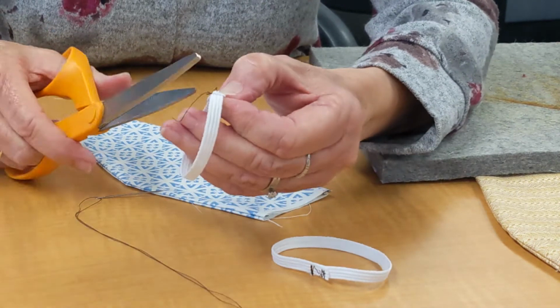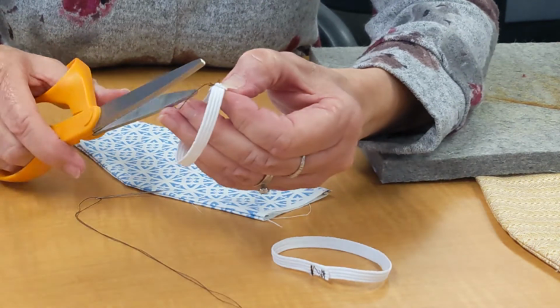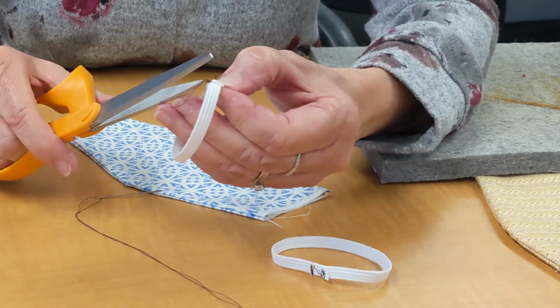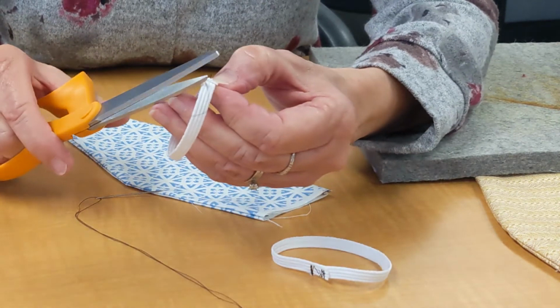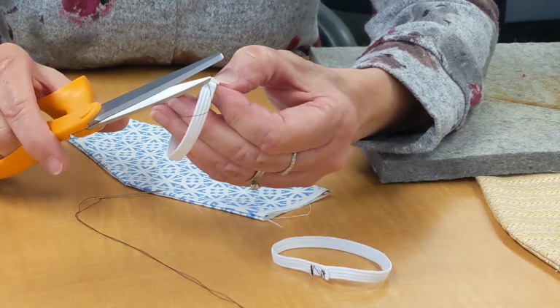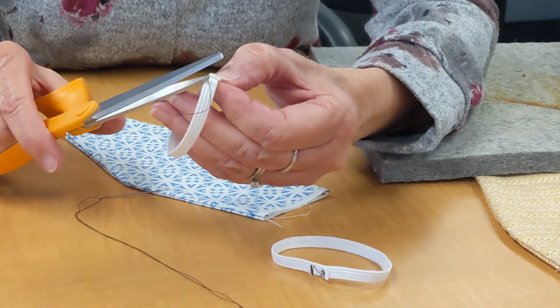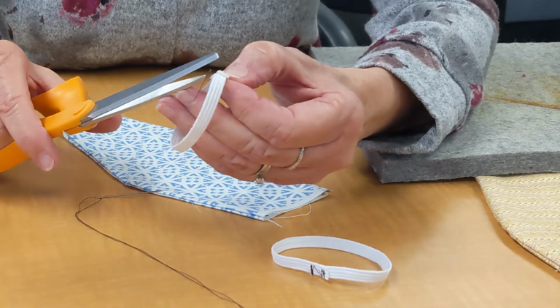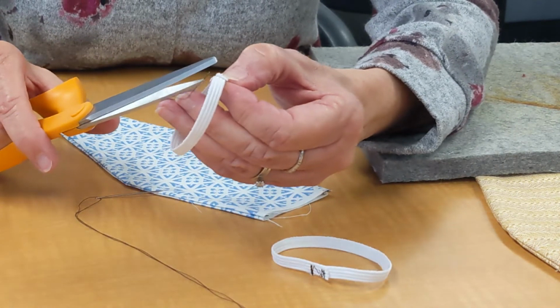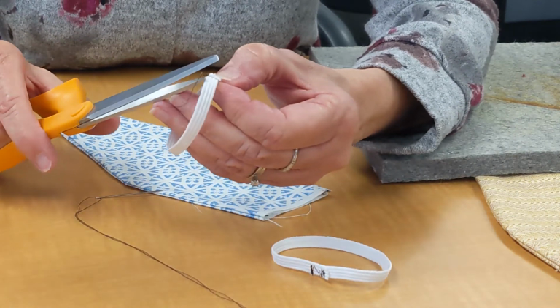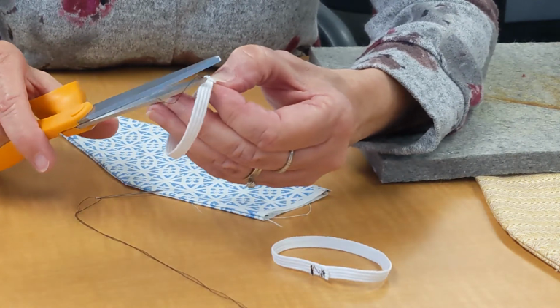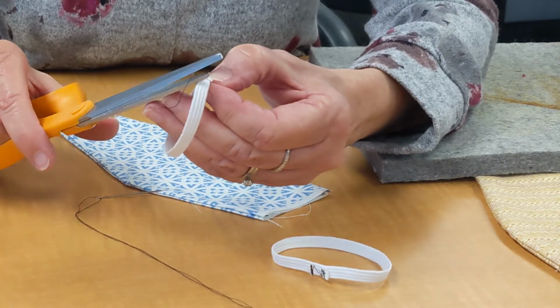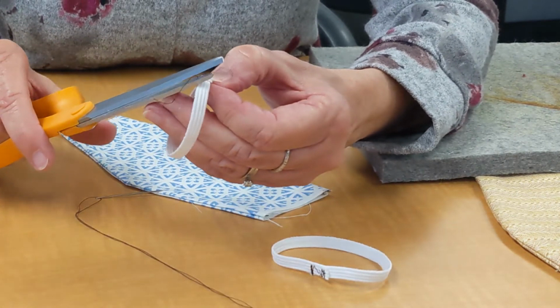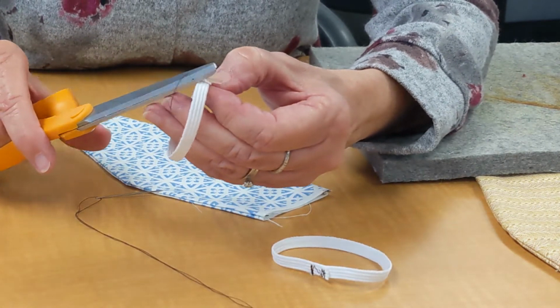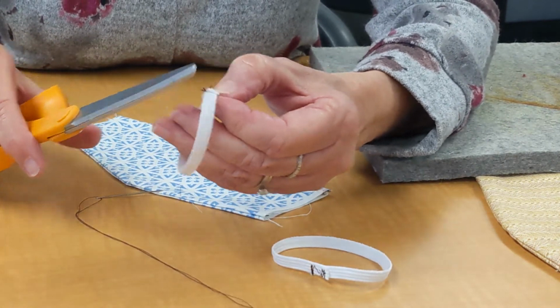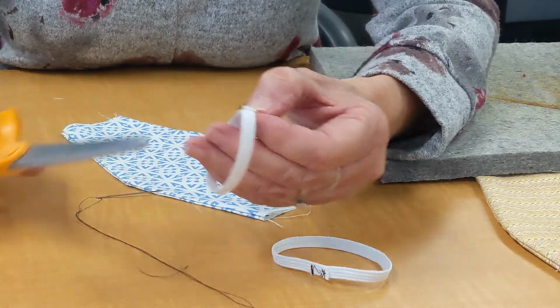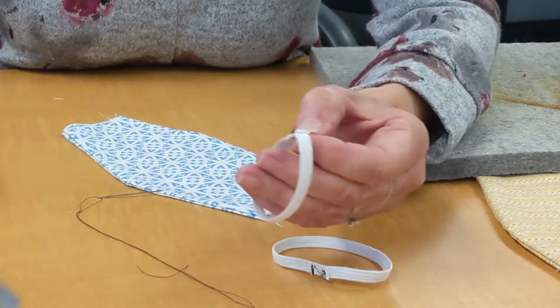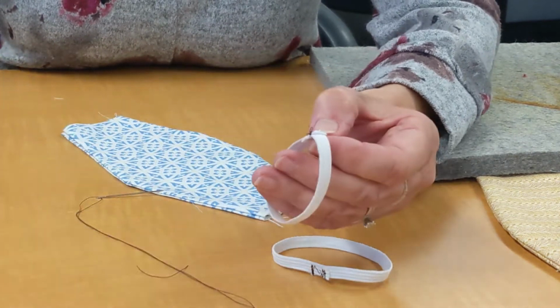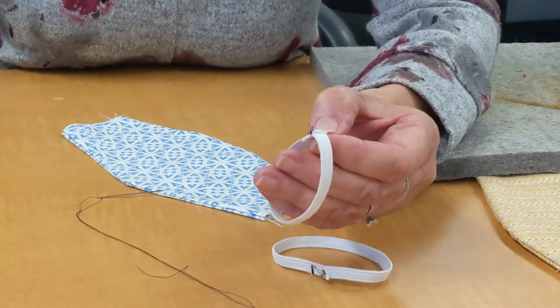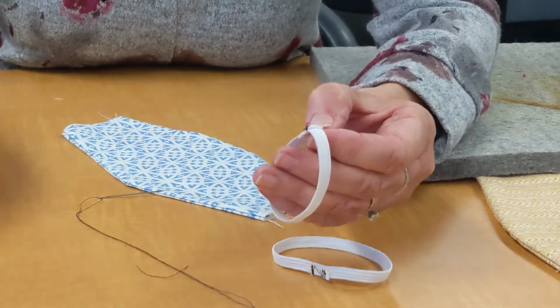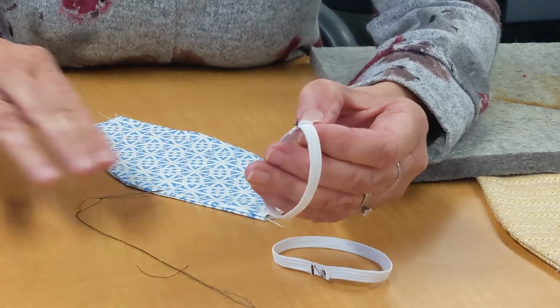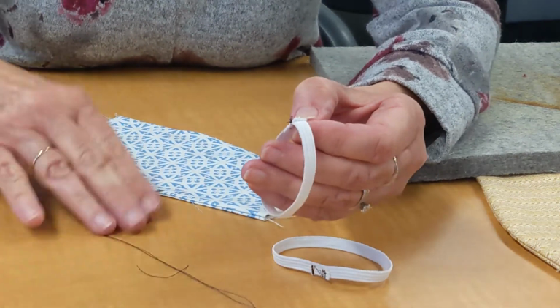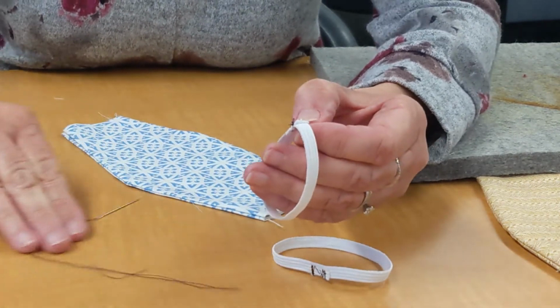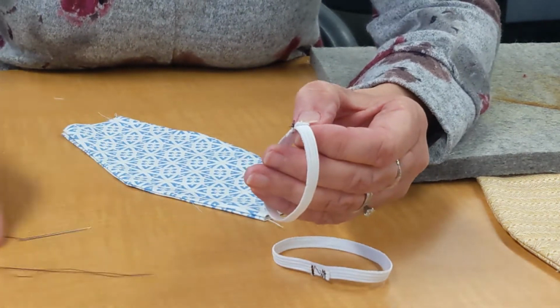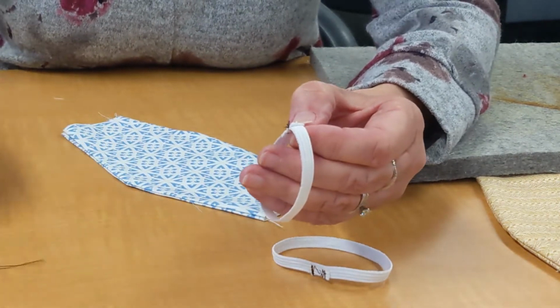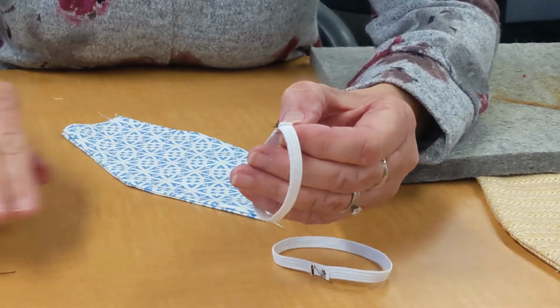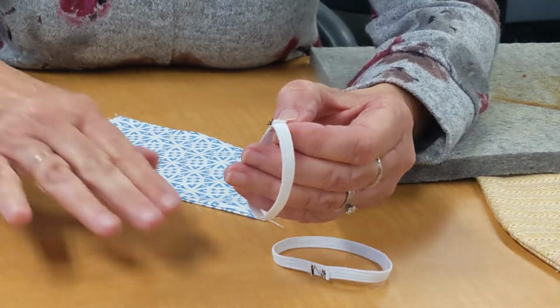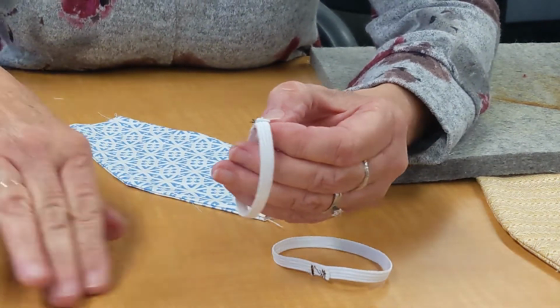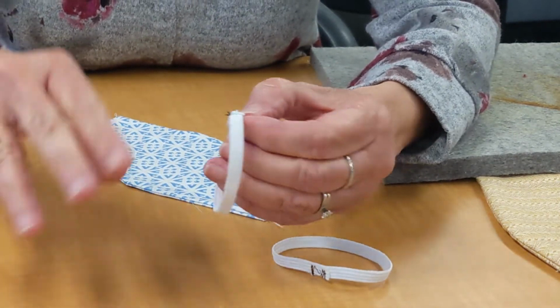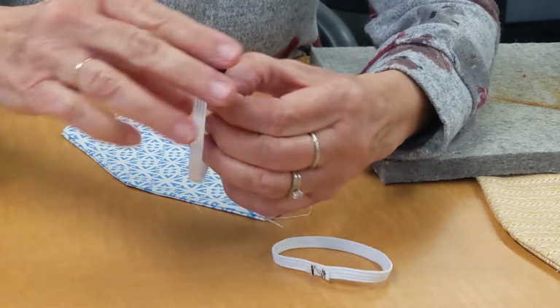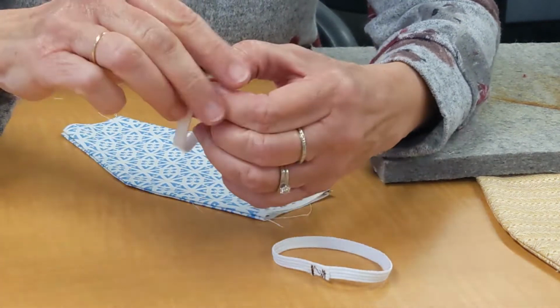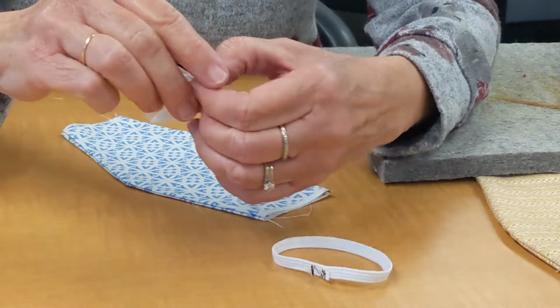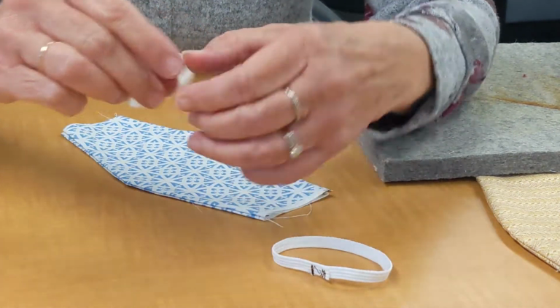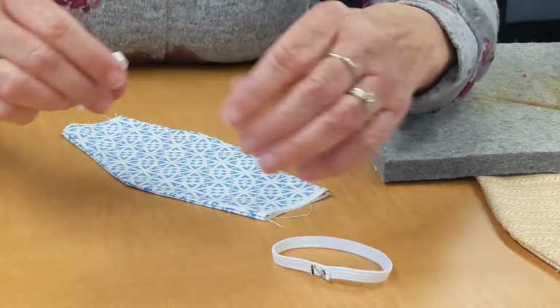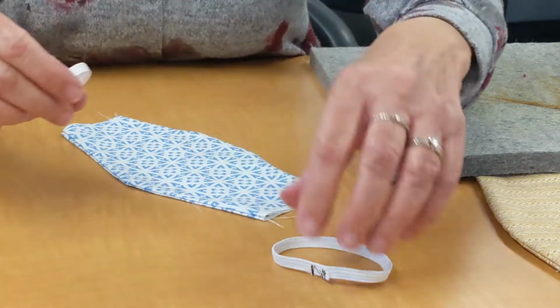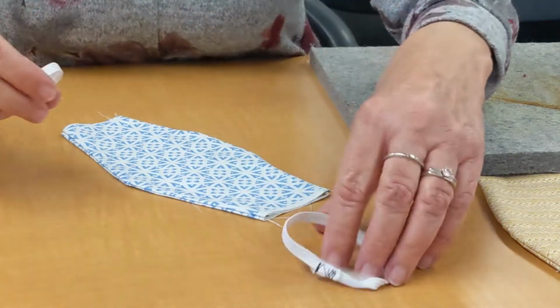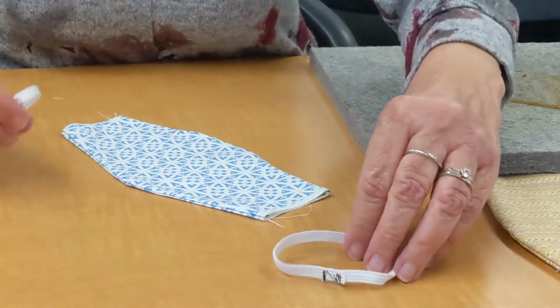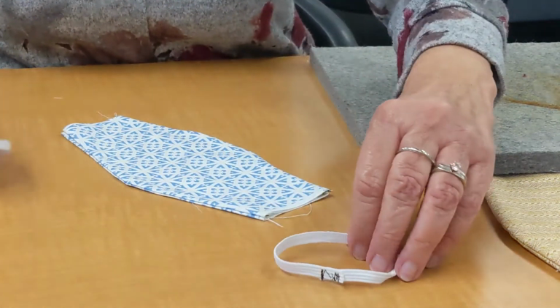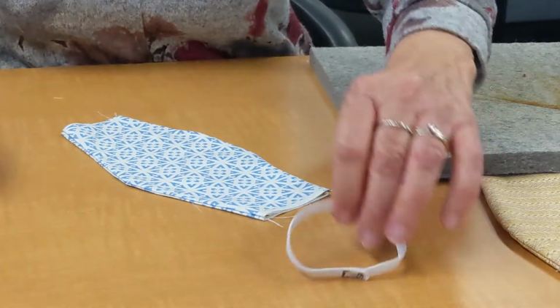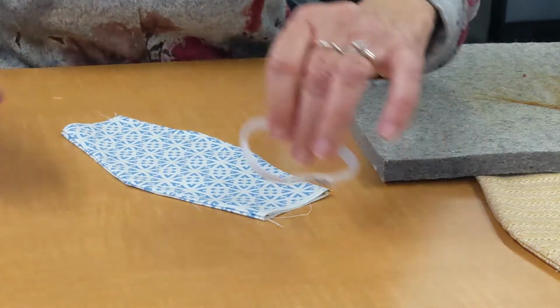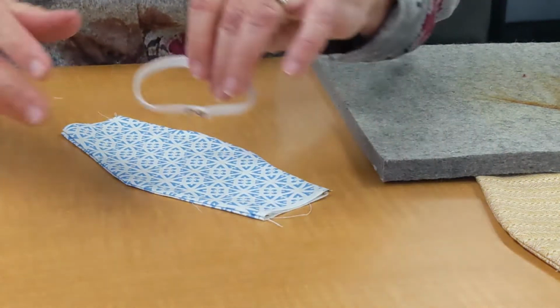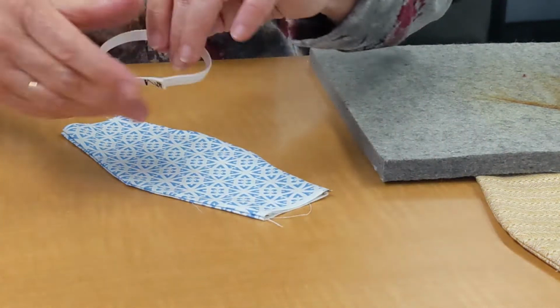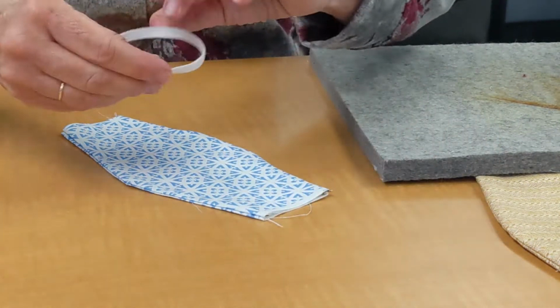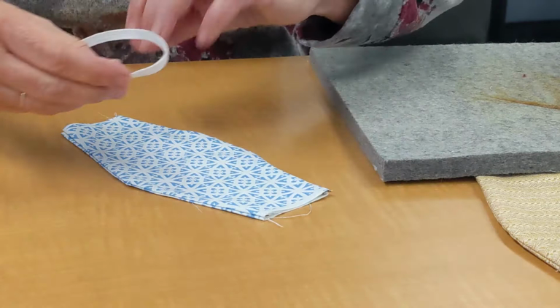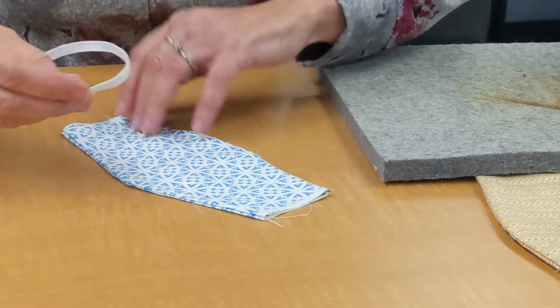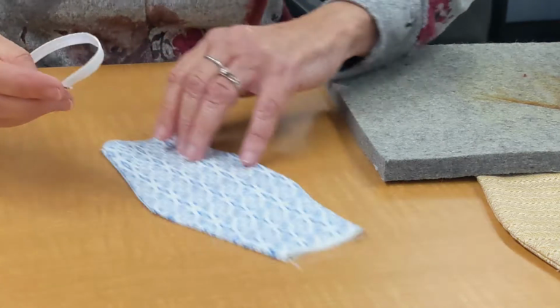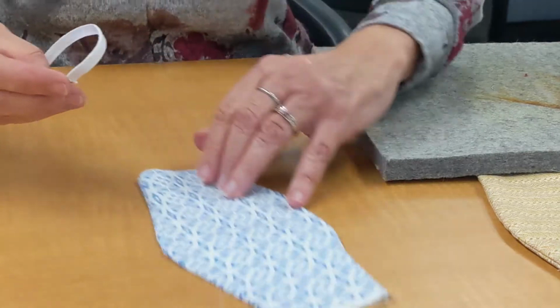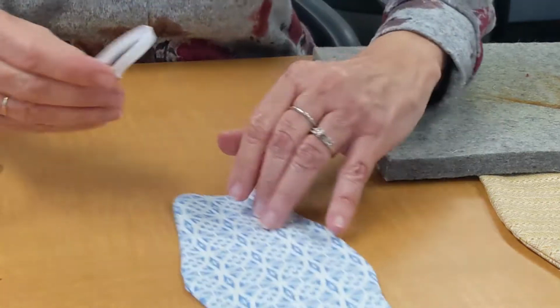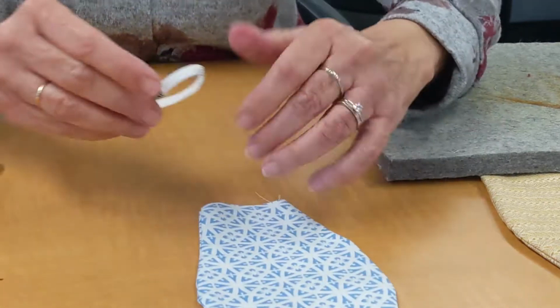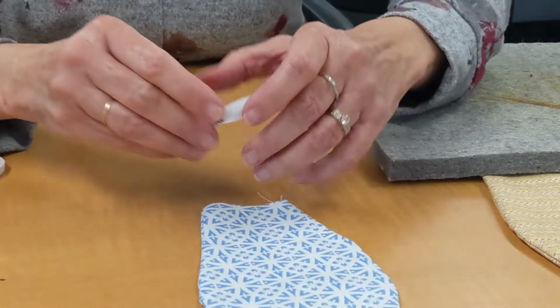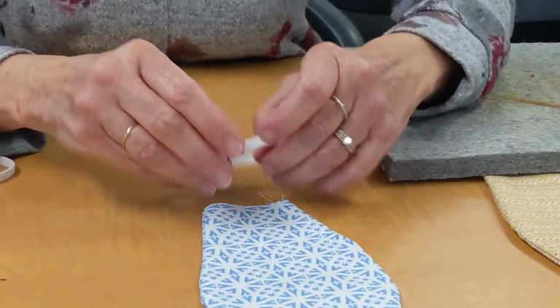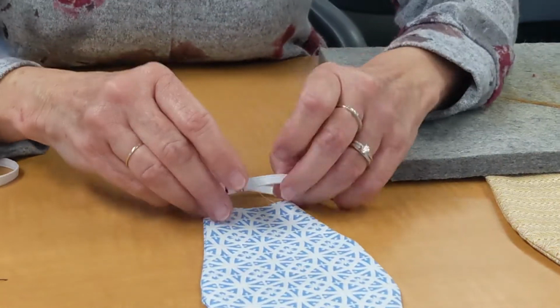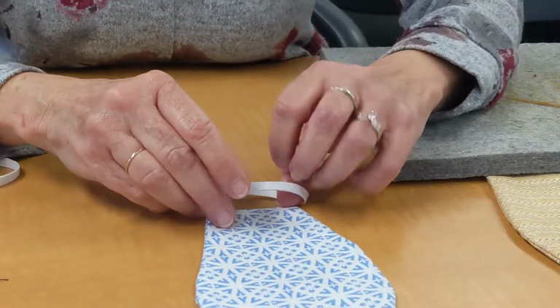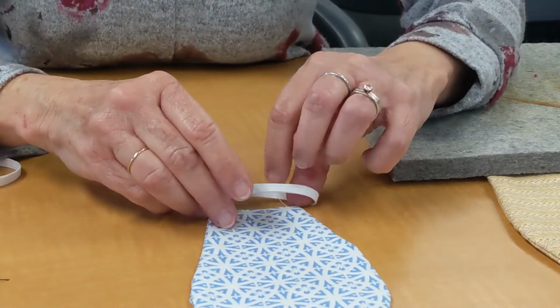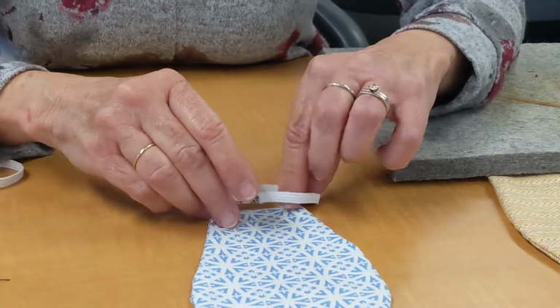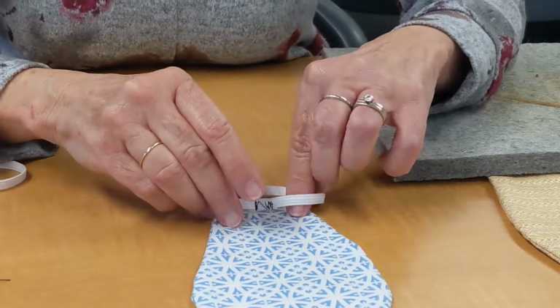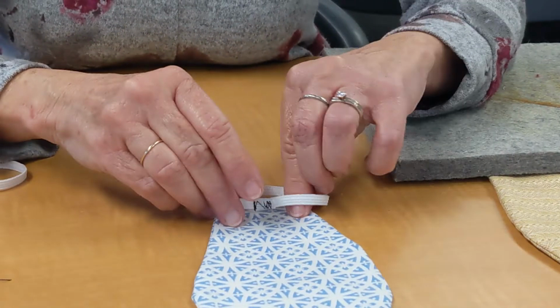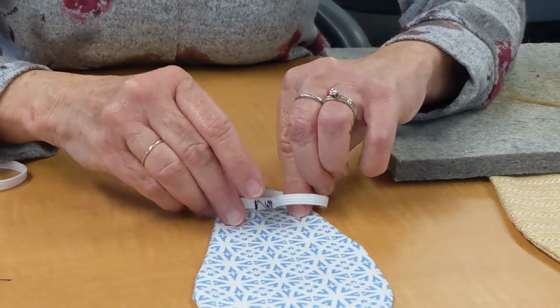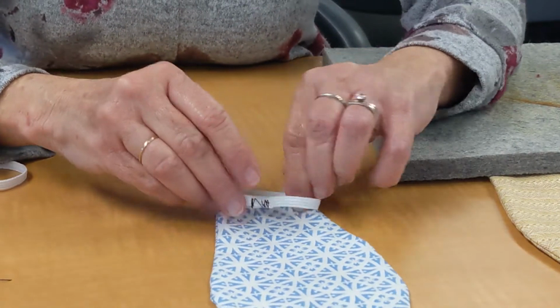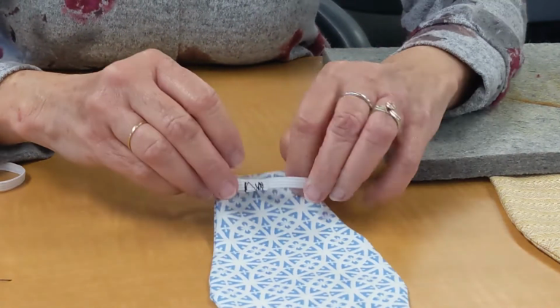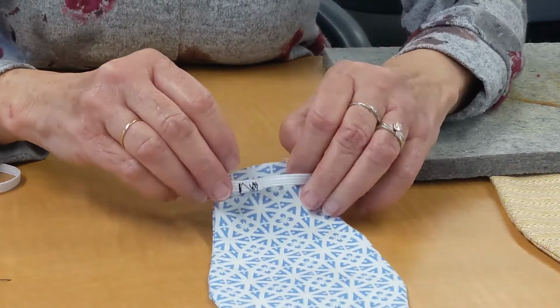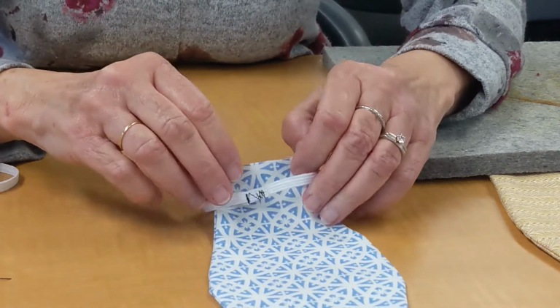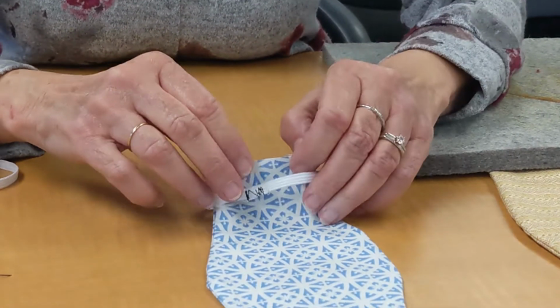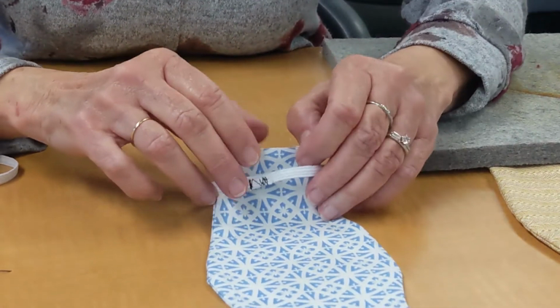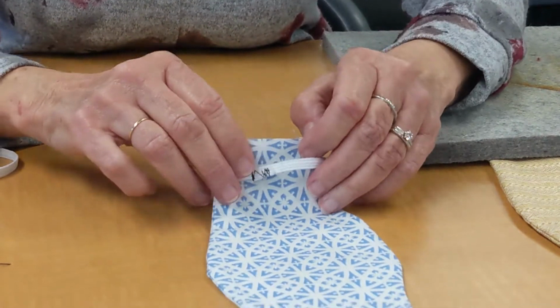I've got the first side done, now I'm on the second side. I'm just going to get this sewn all the way.